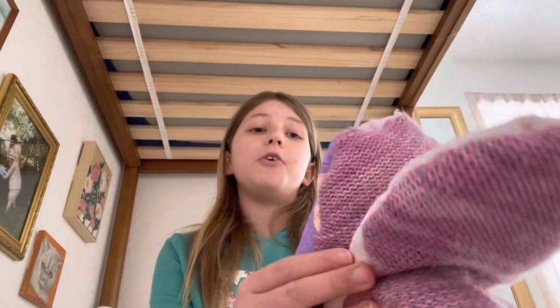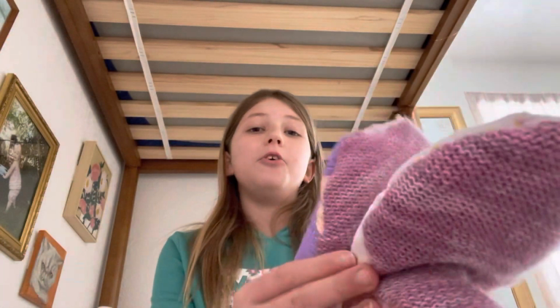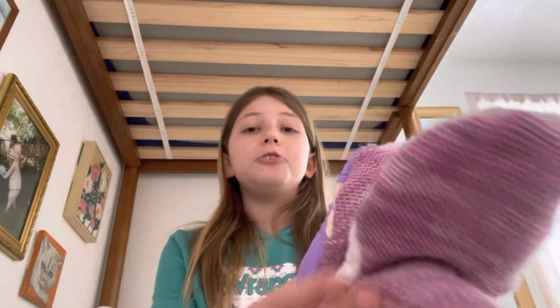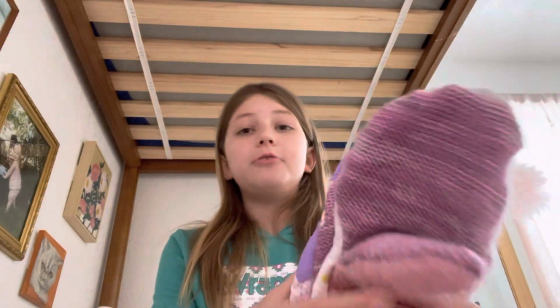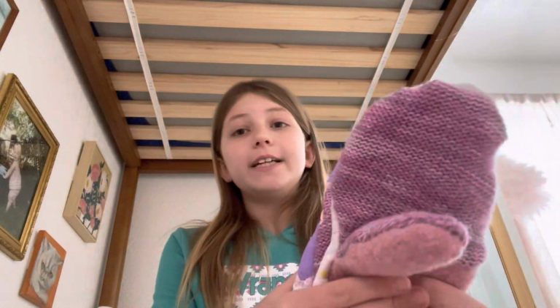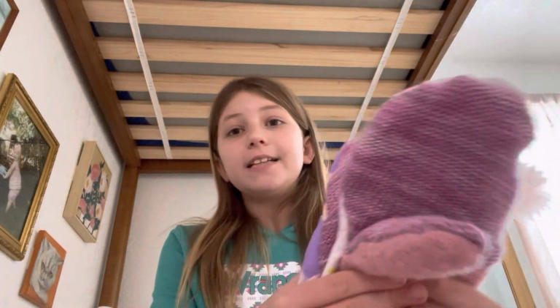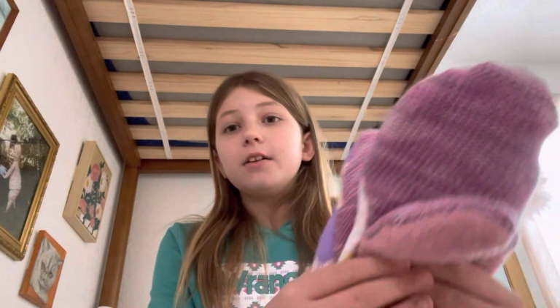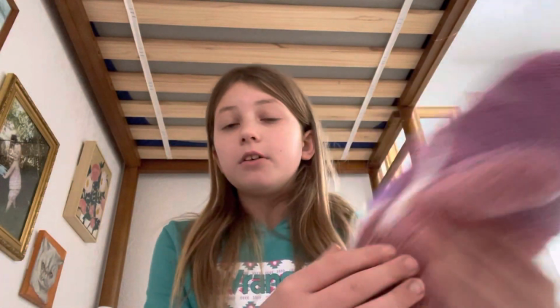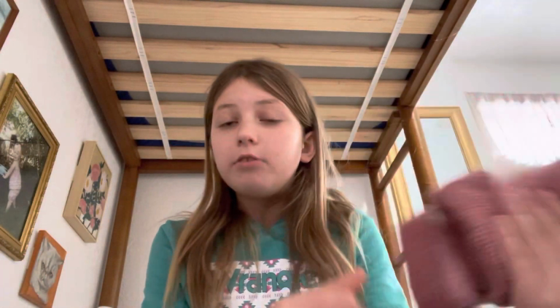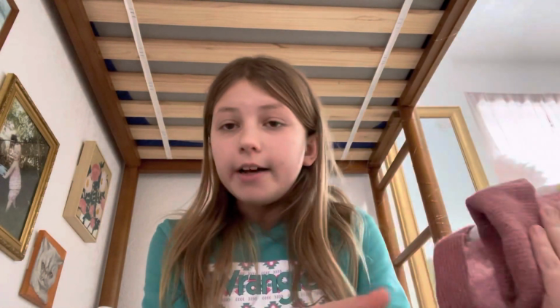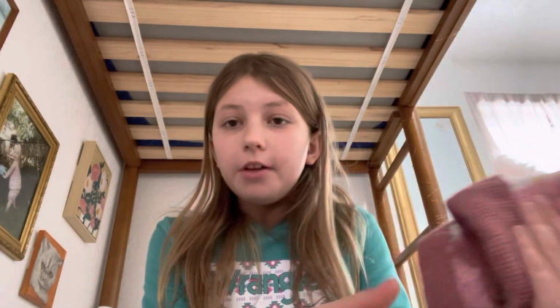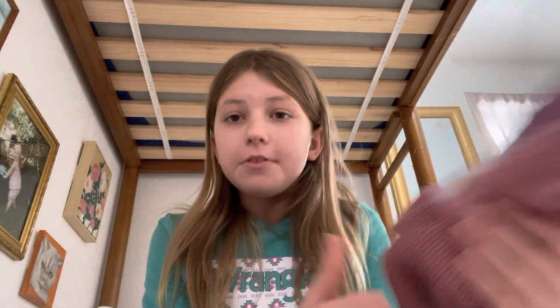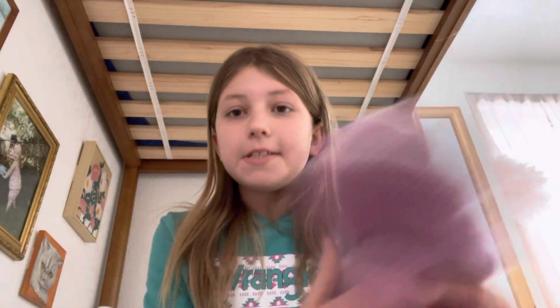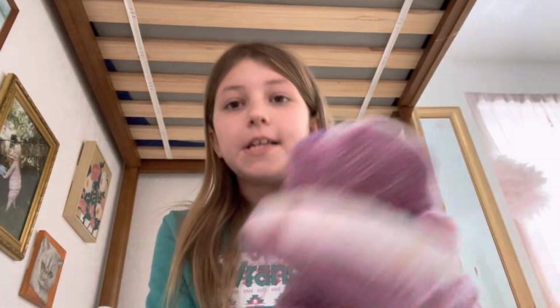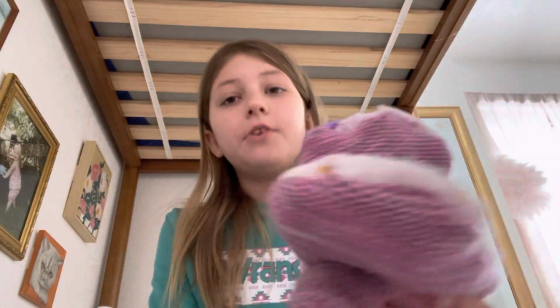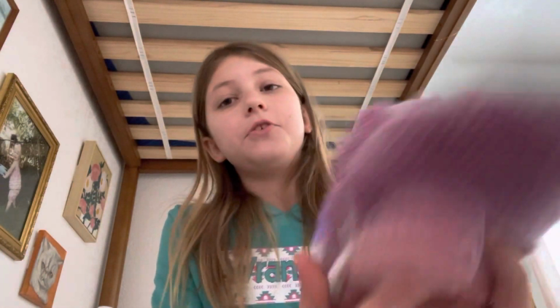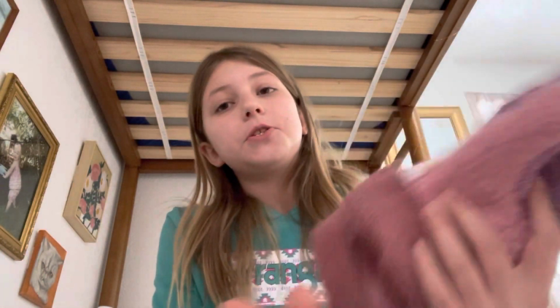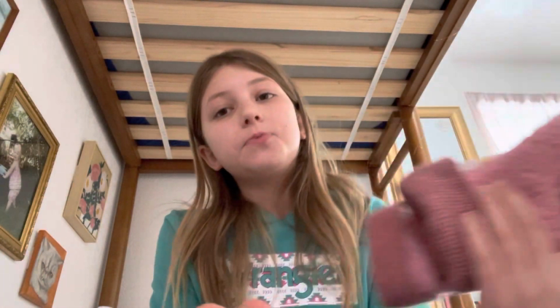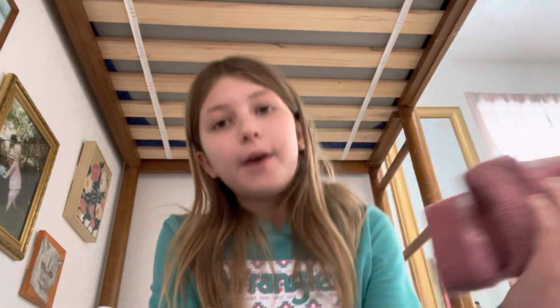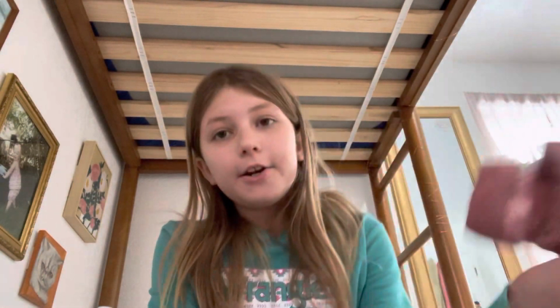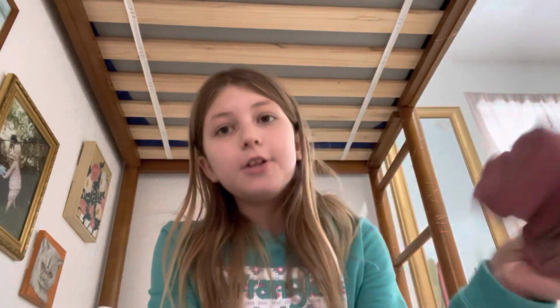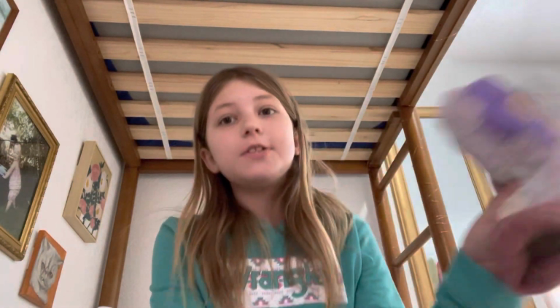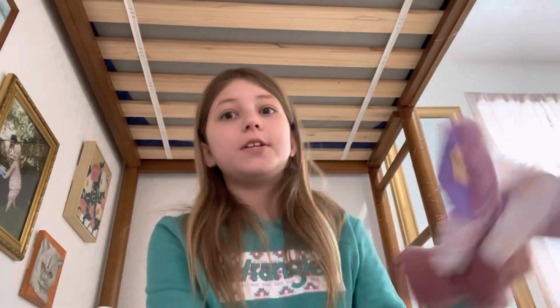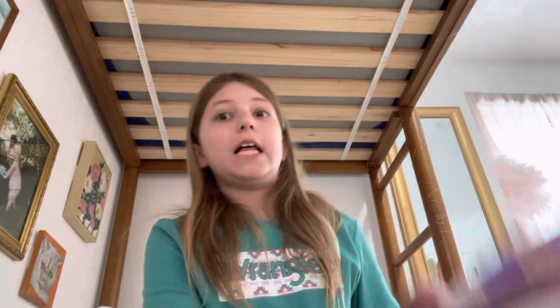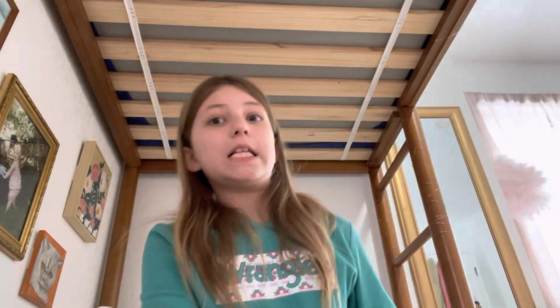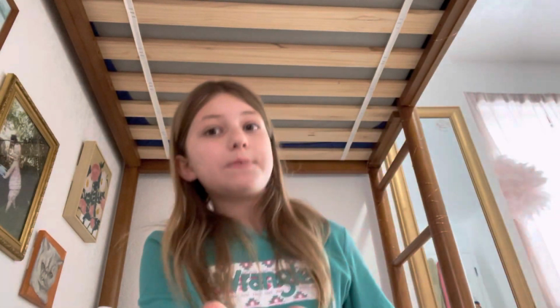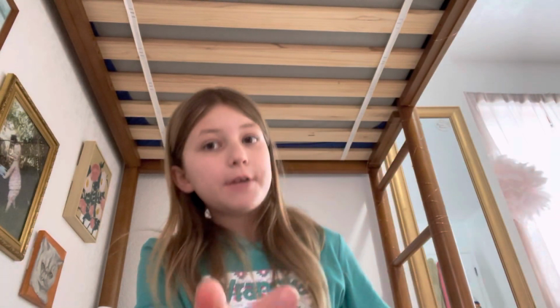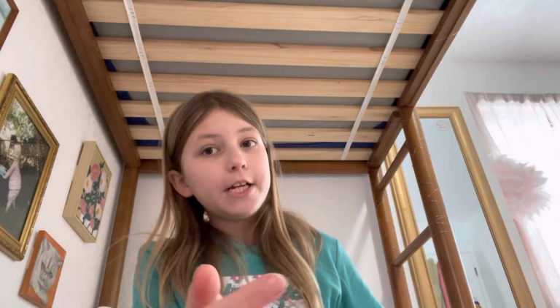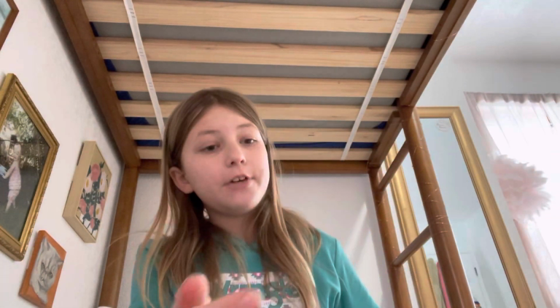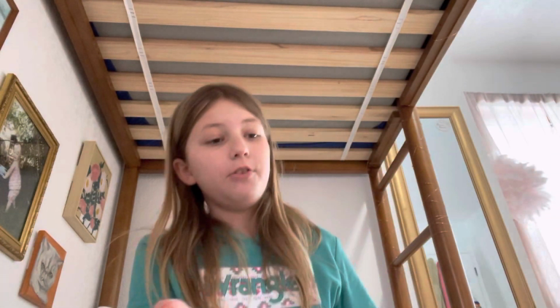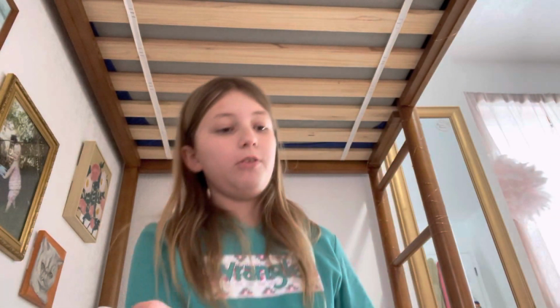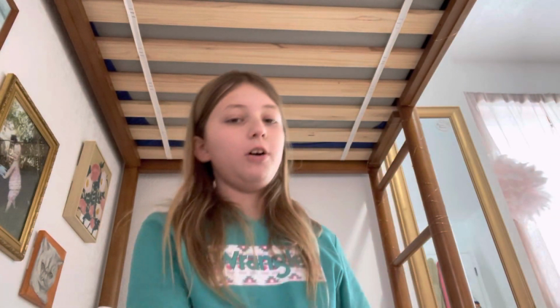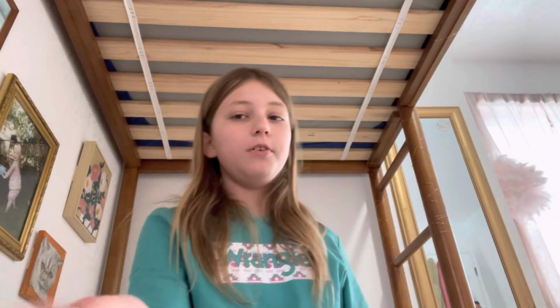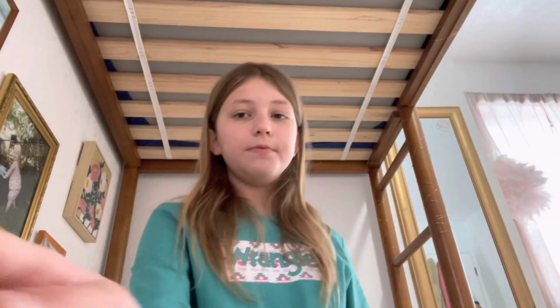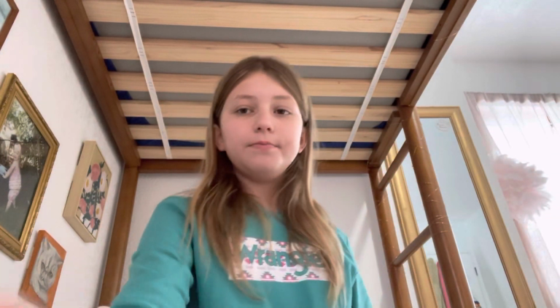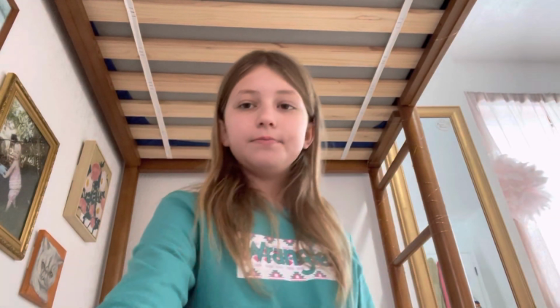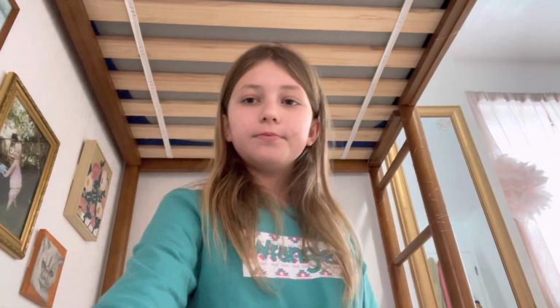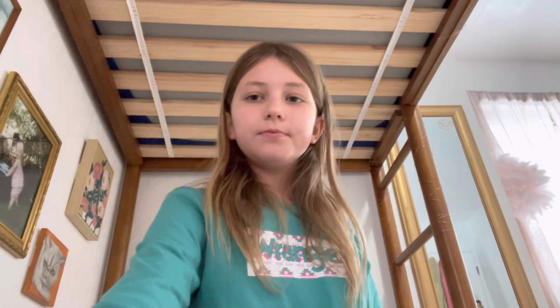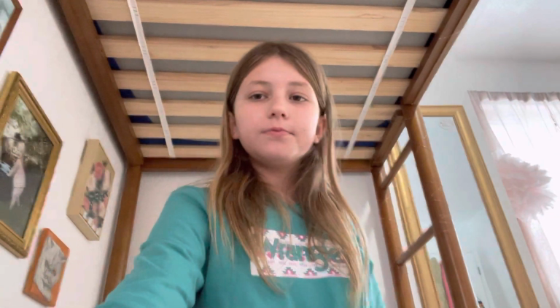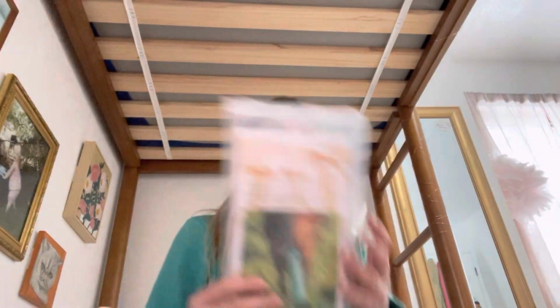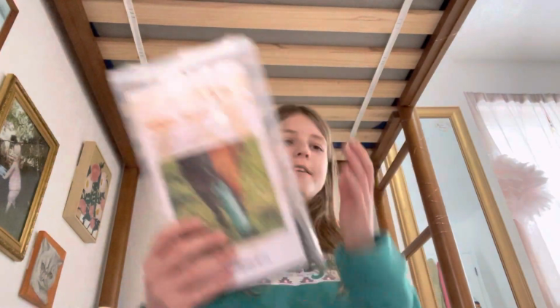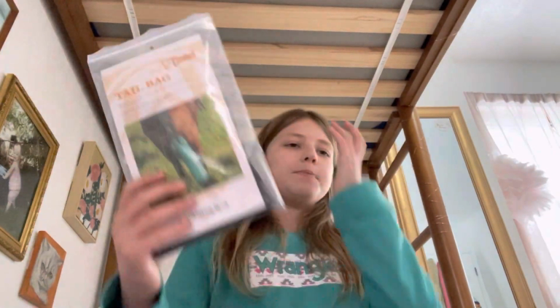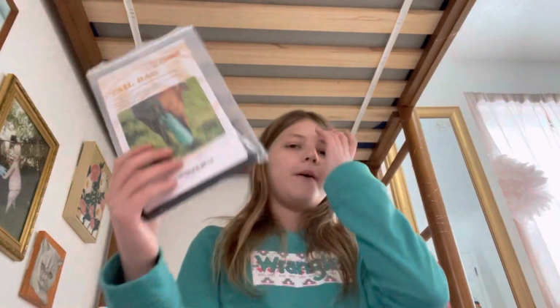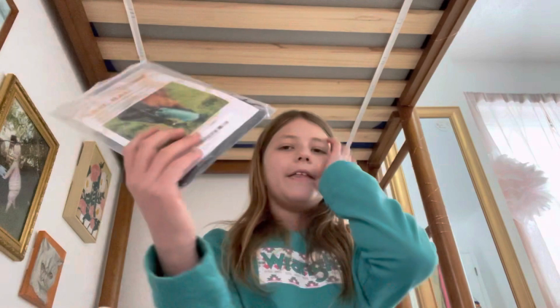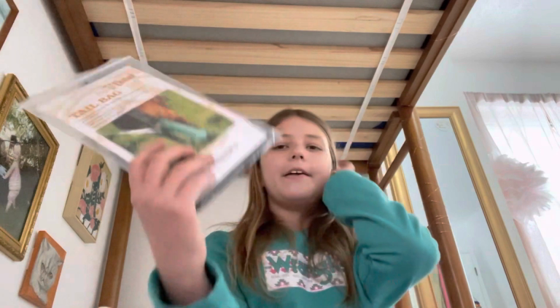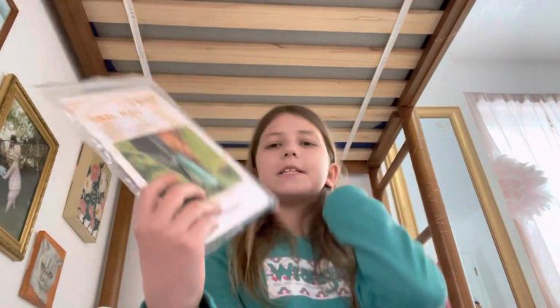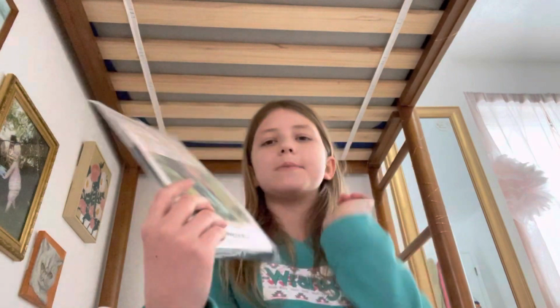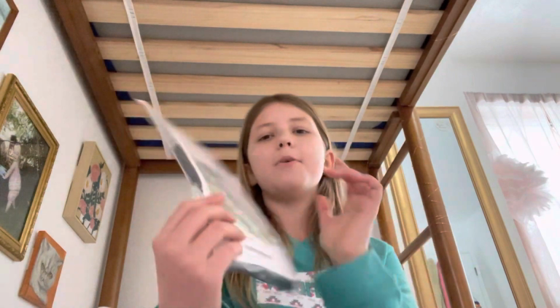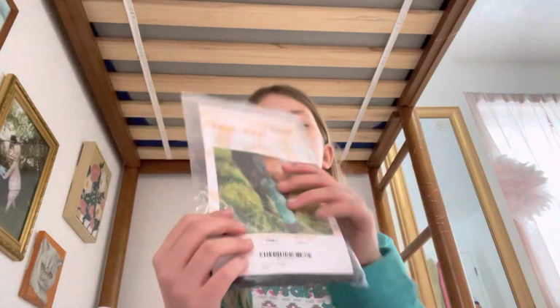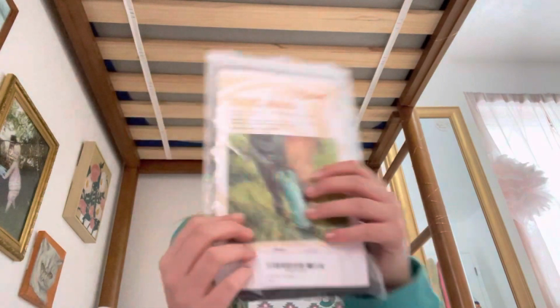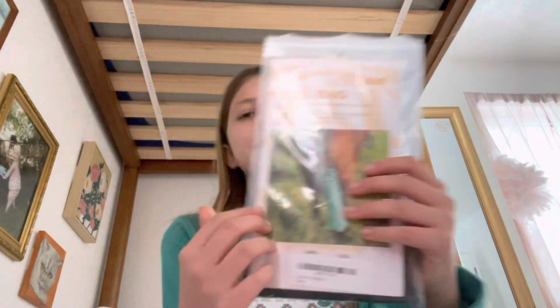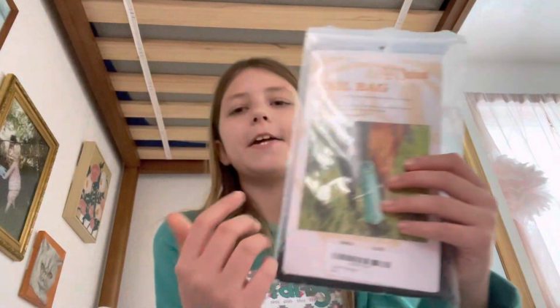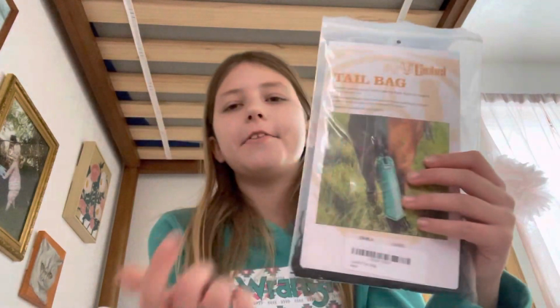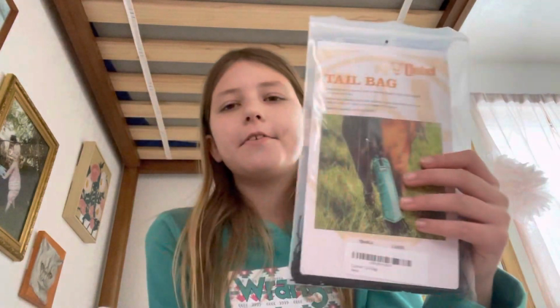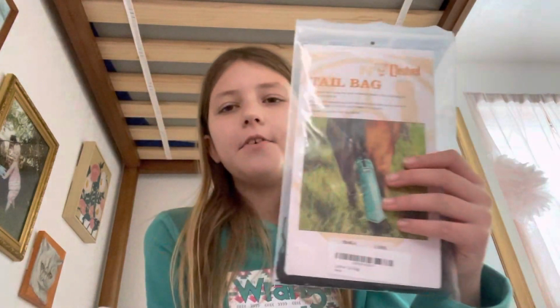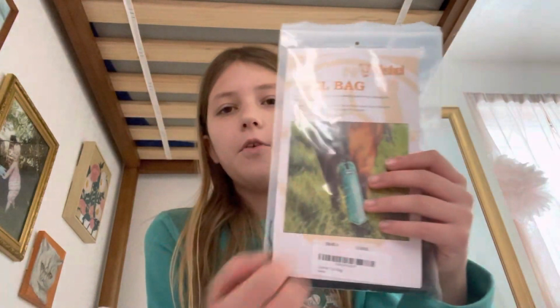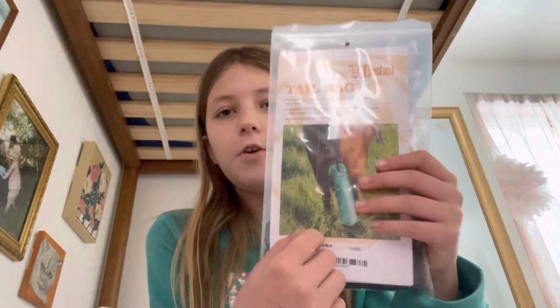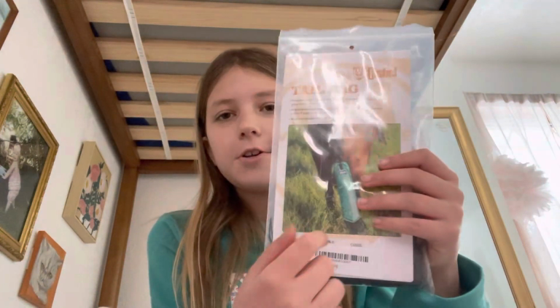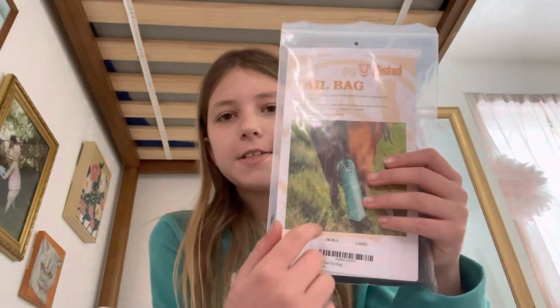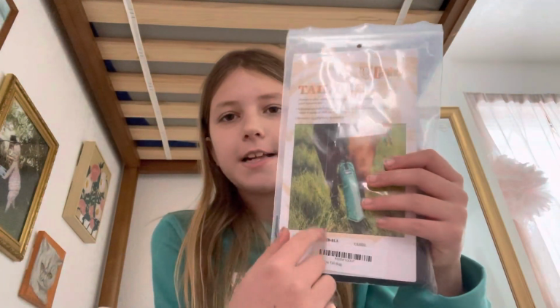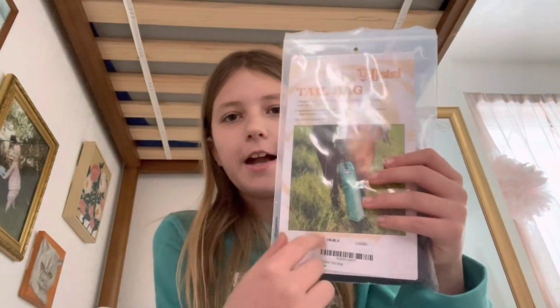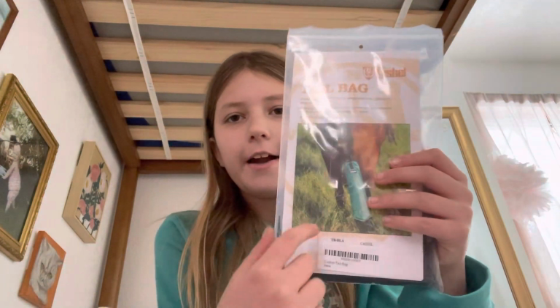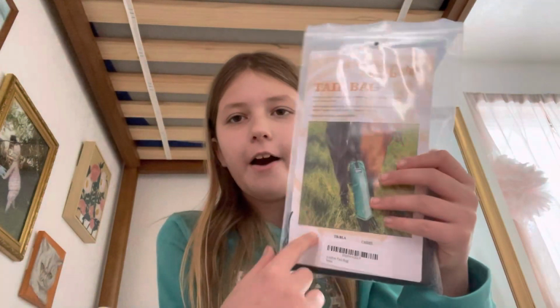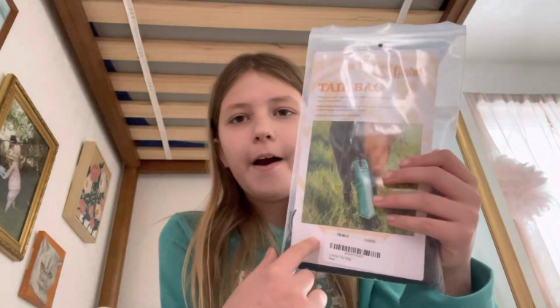I got these super cute gloves and they're made out of old quilts and old sweaters, so that's pretty cool. It was probably the smallest horse-related thing I got.